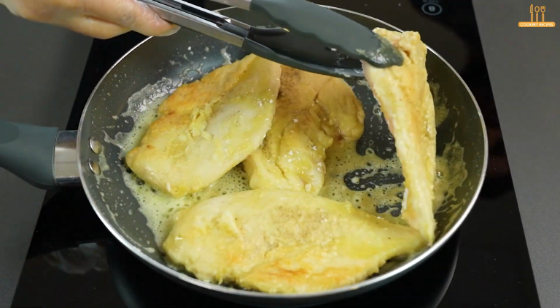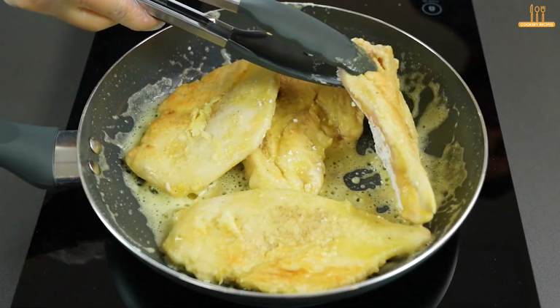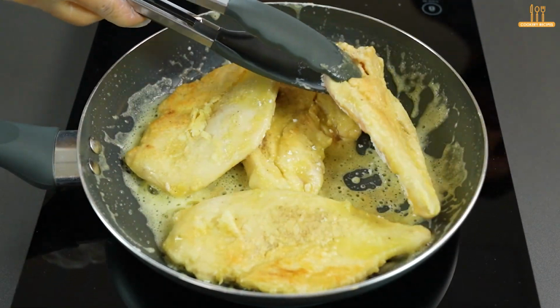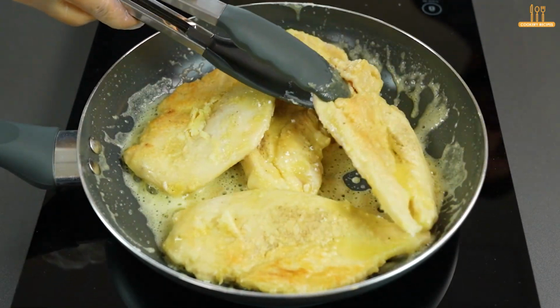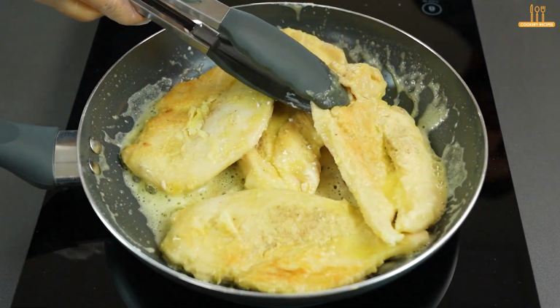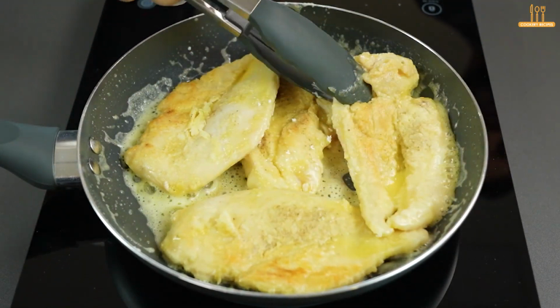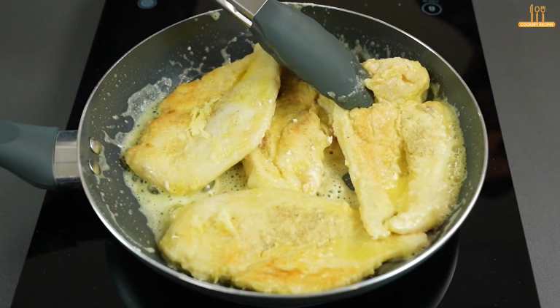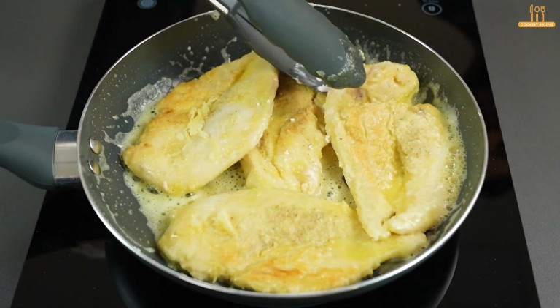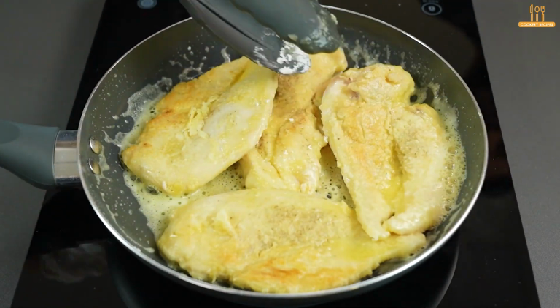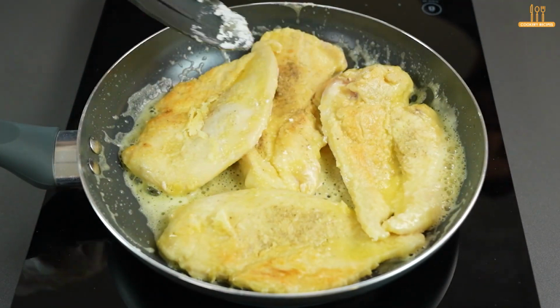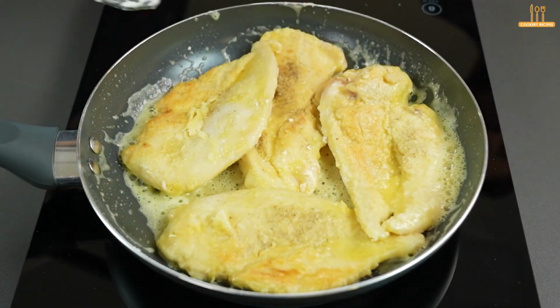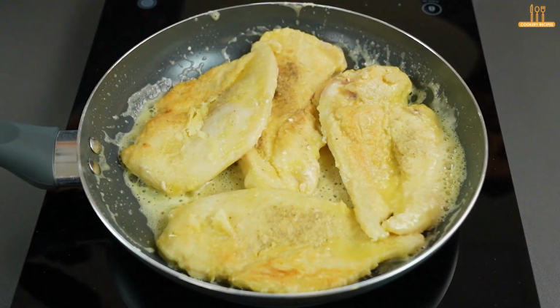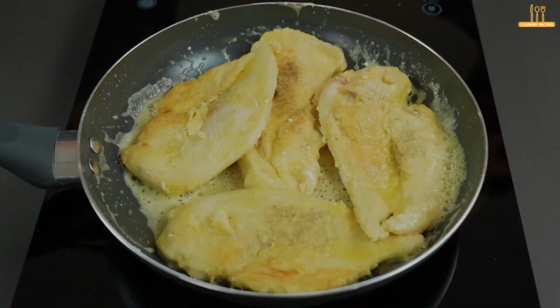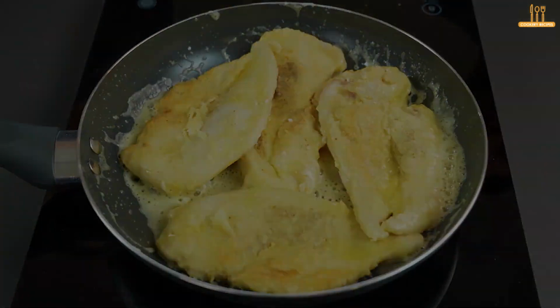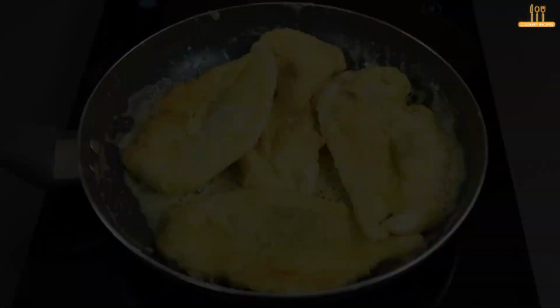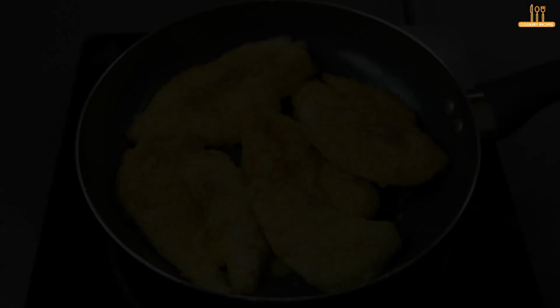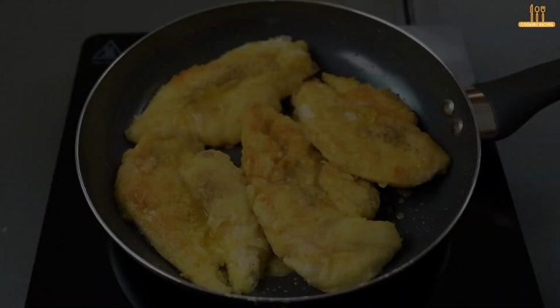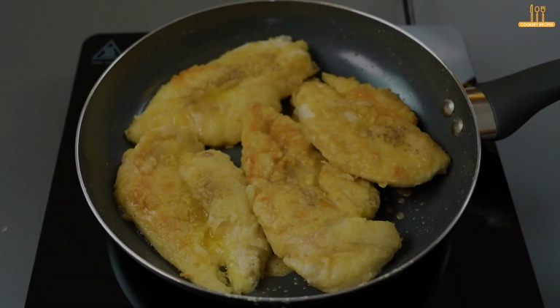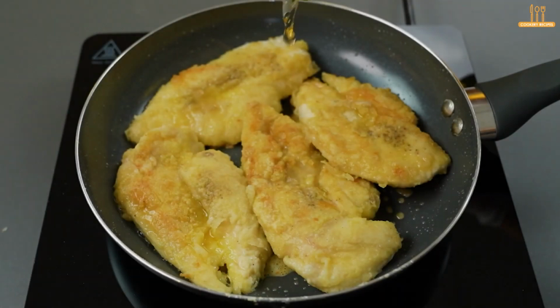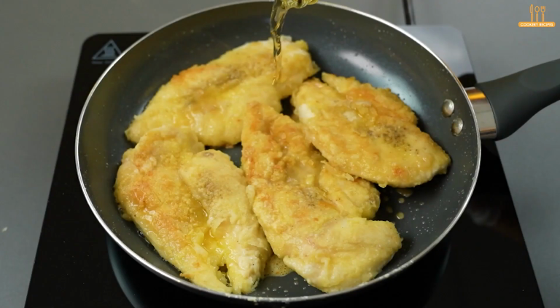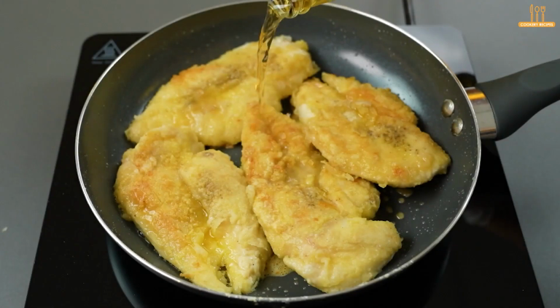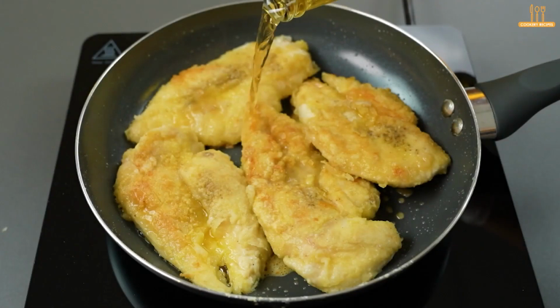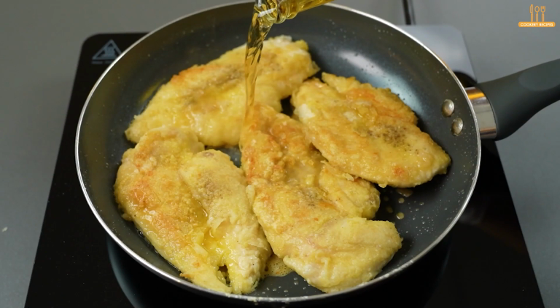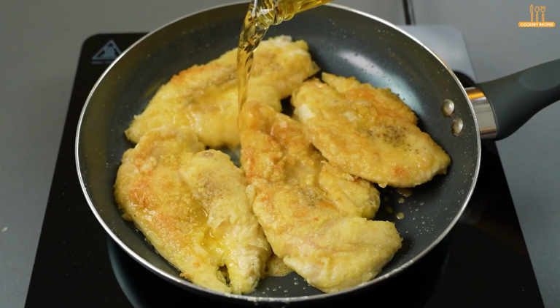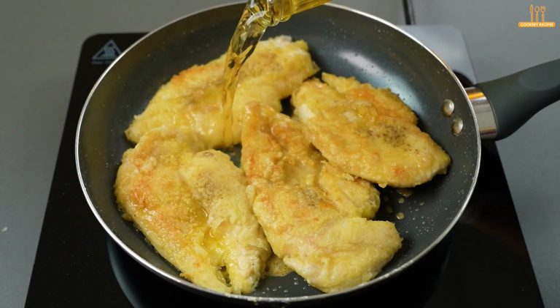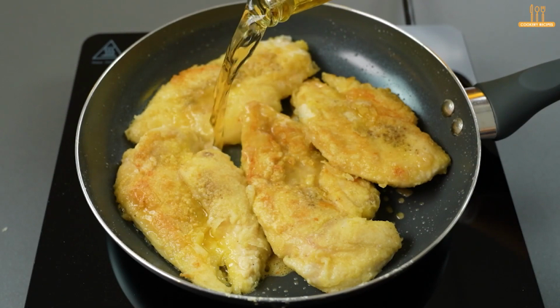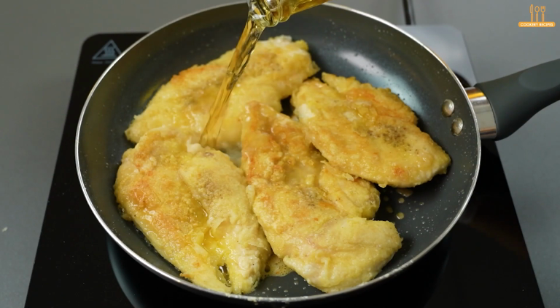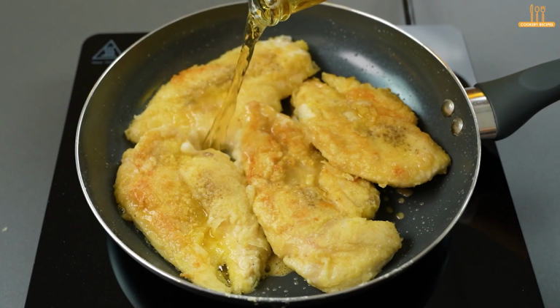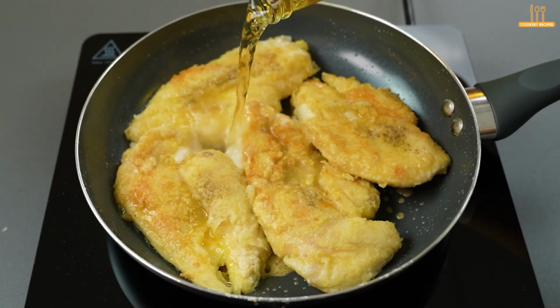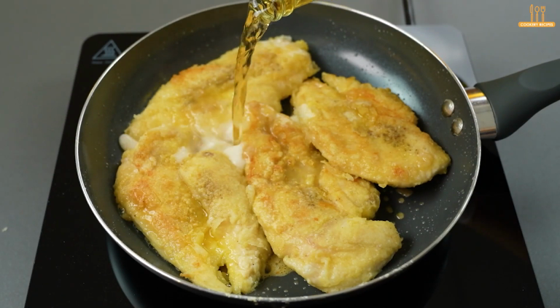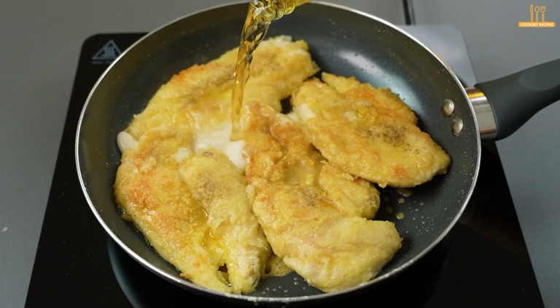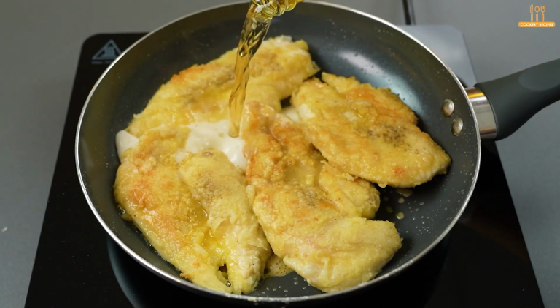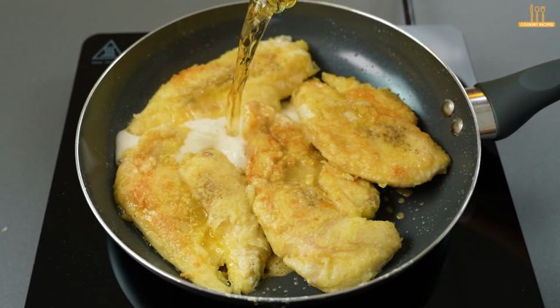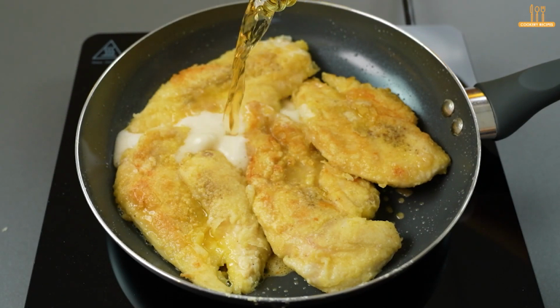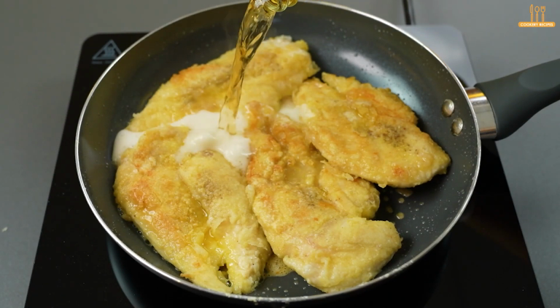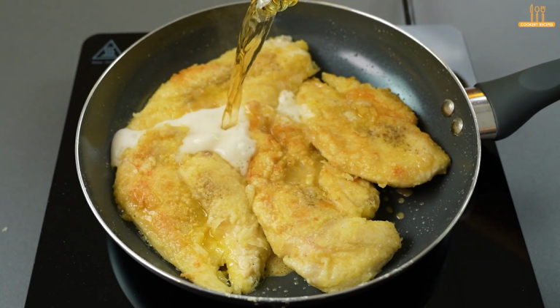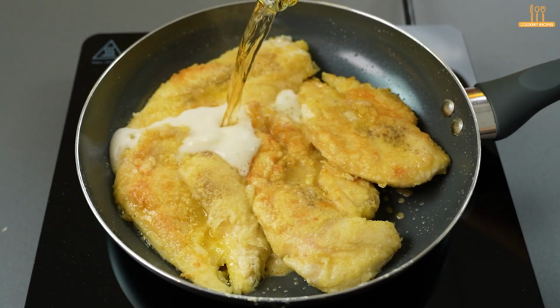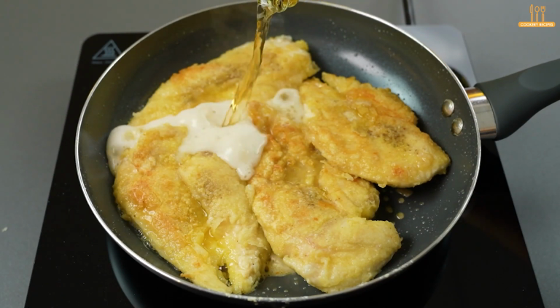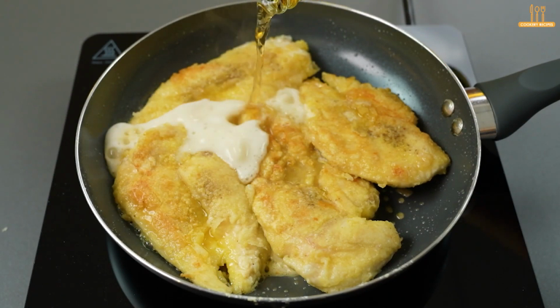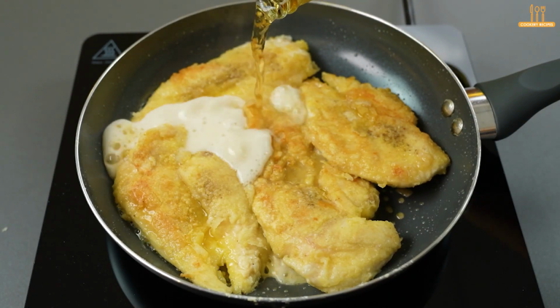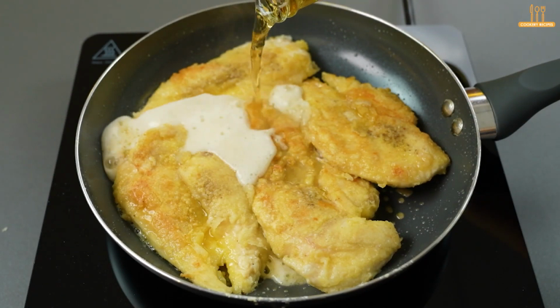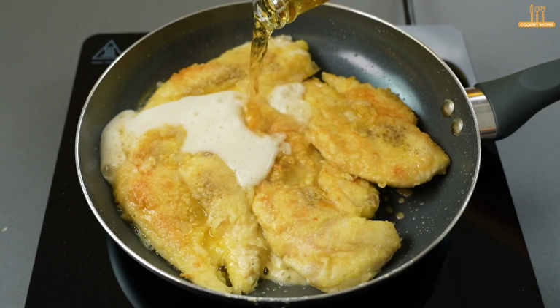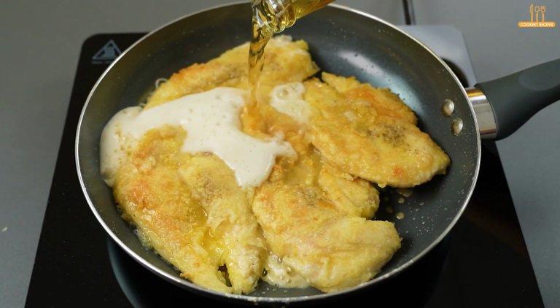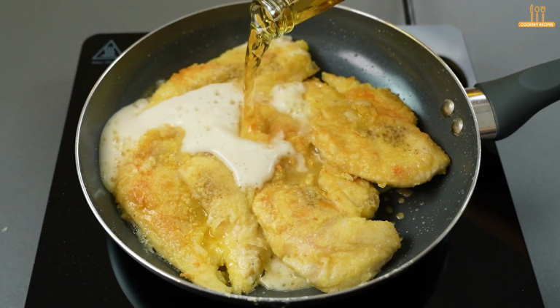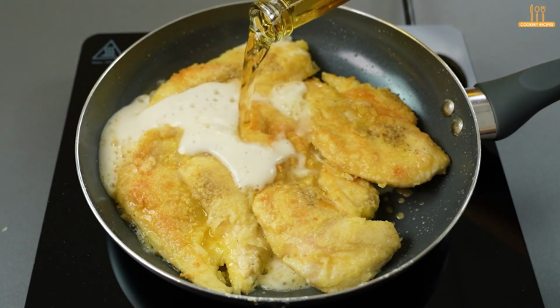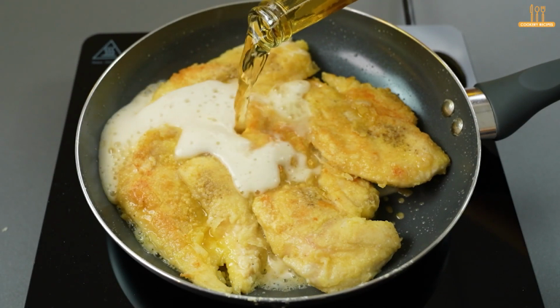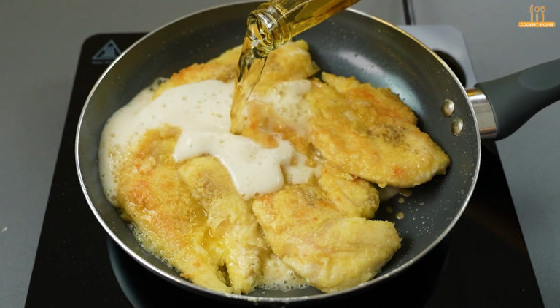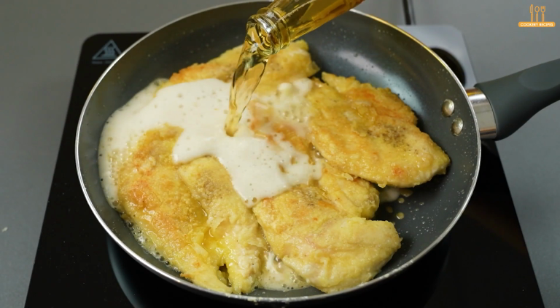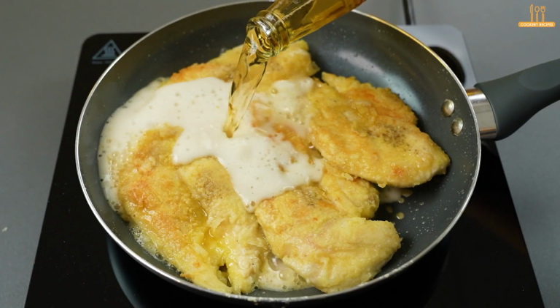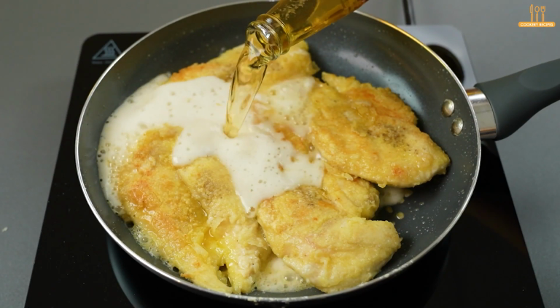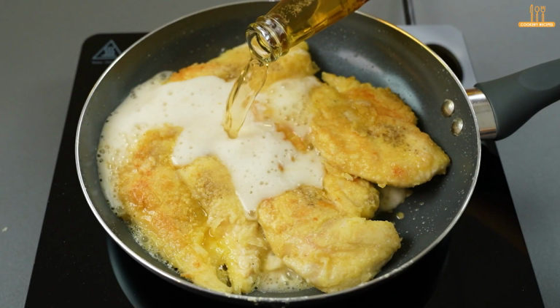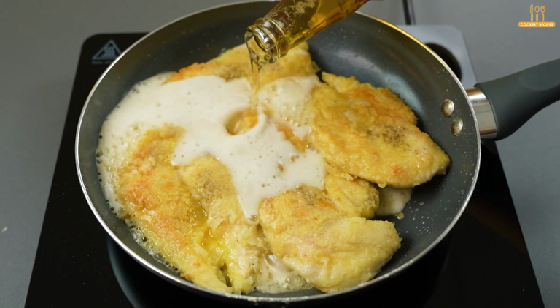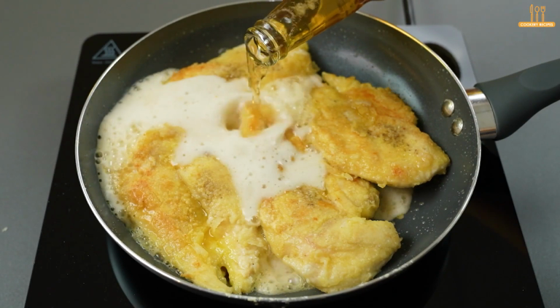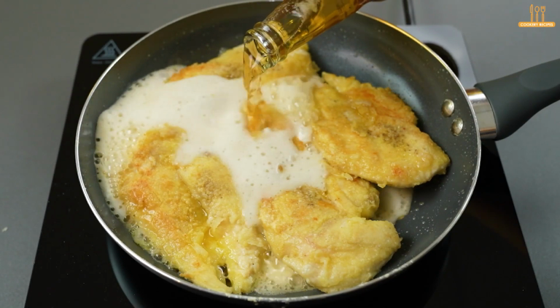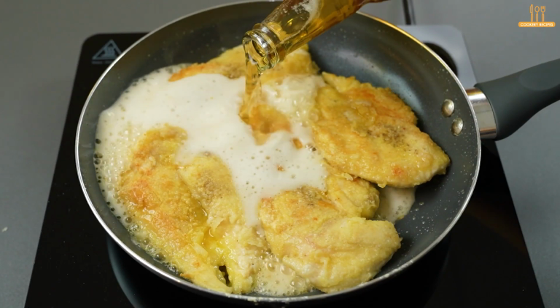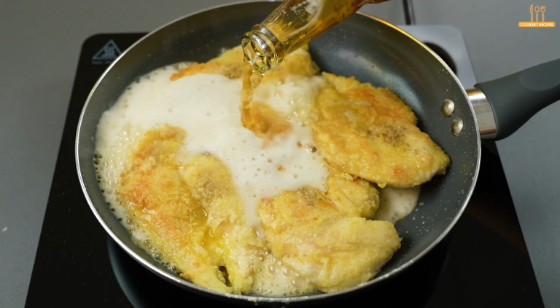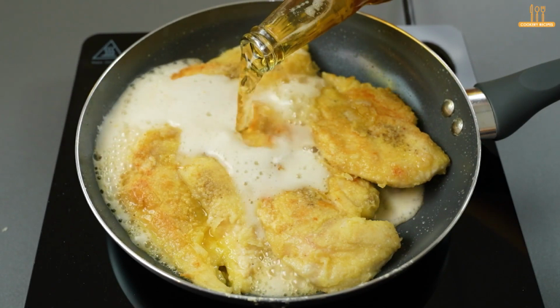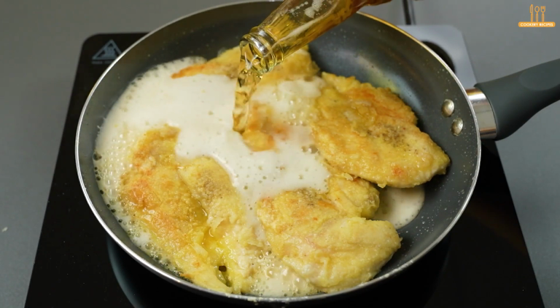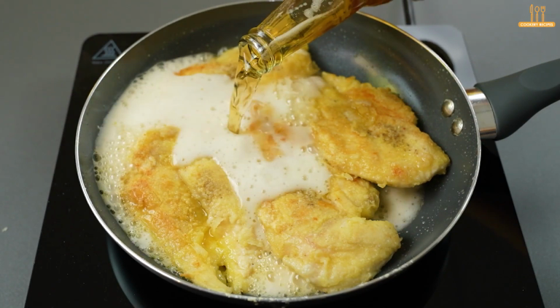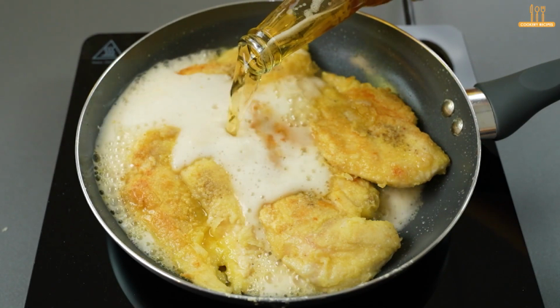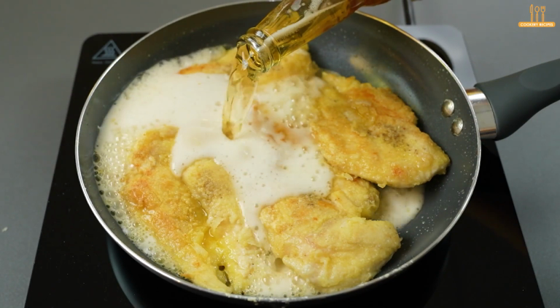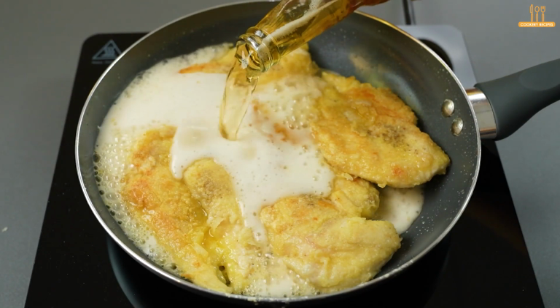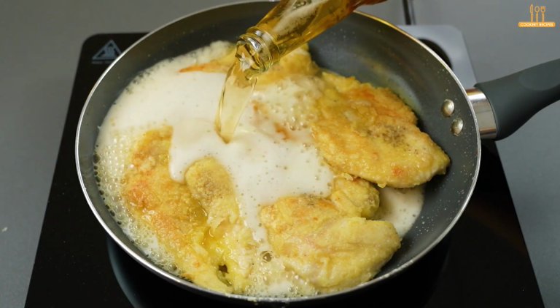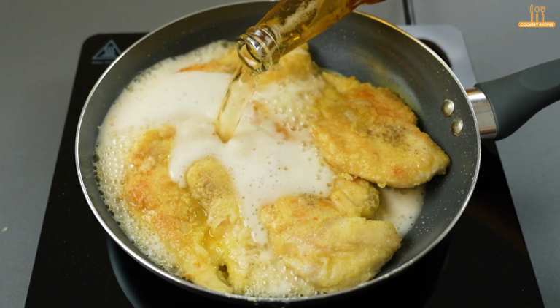At this point, add 330 ml of your favorite beer.